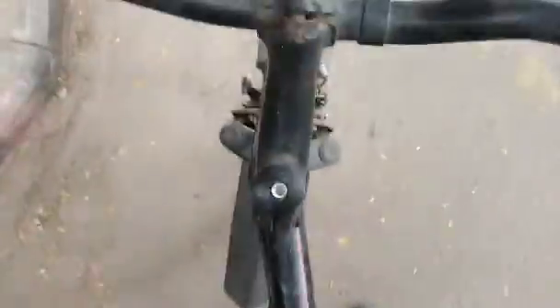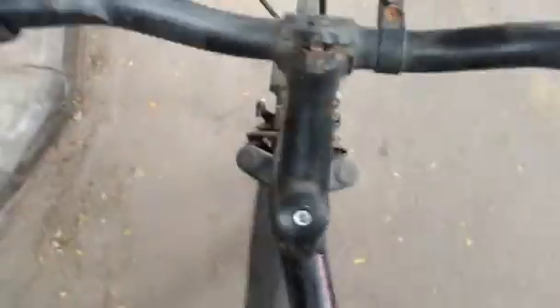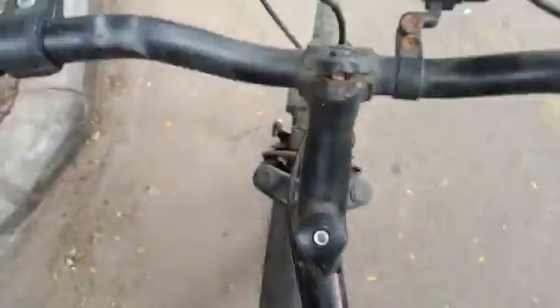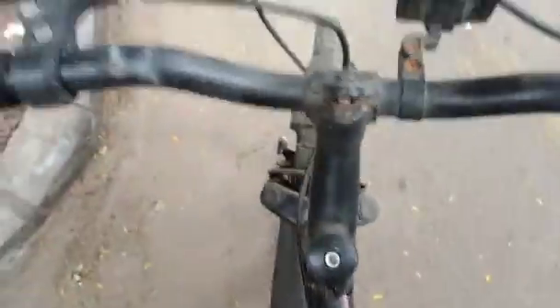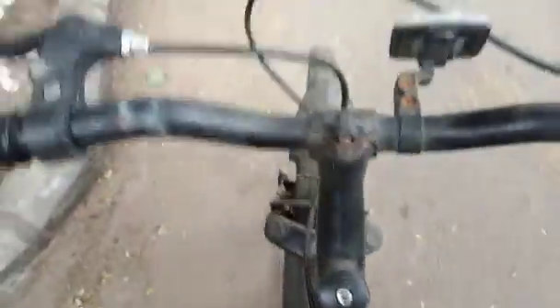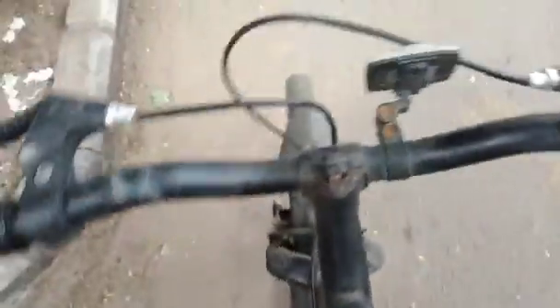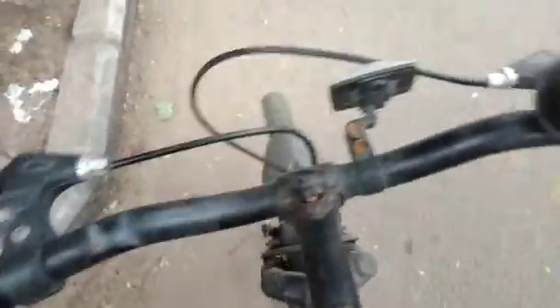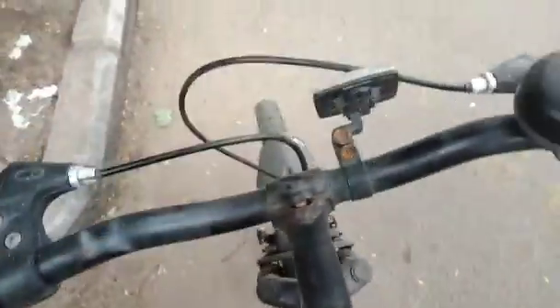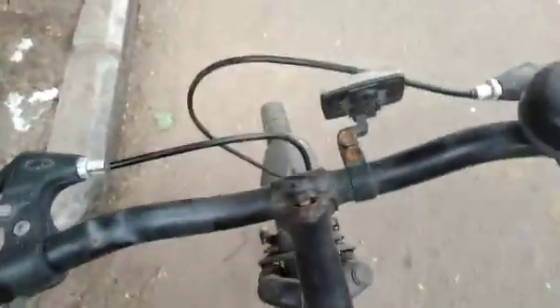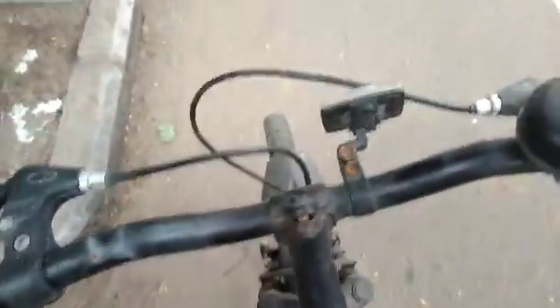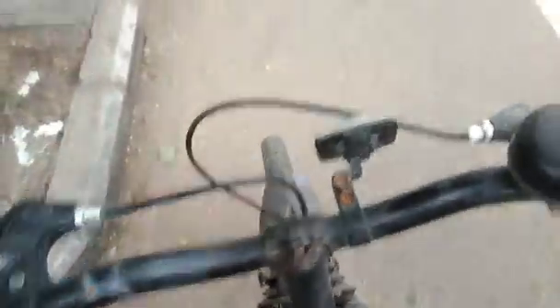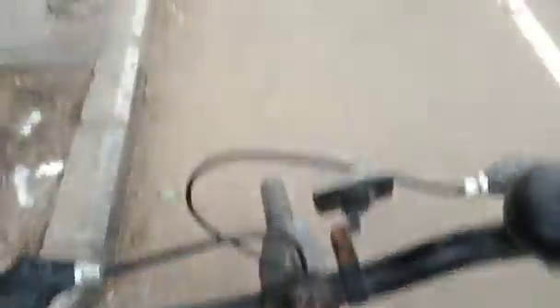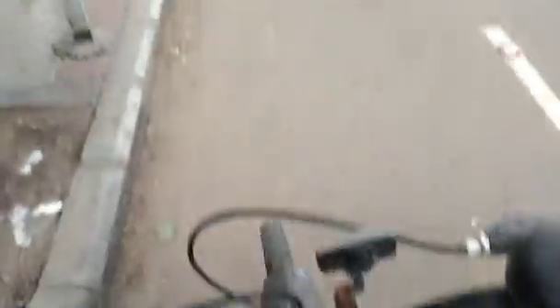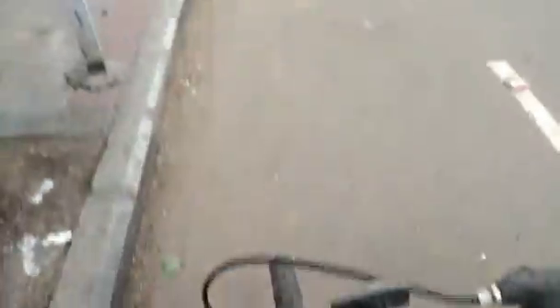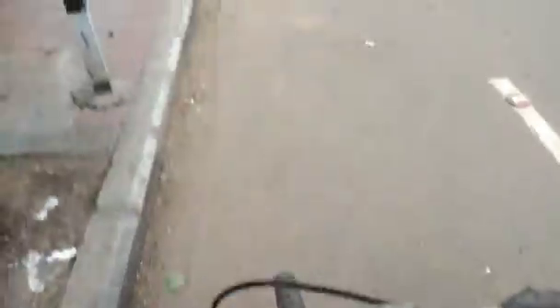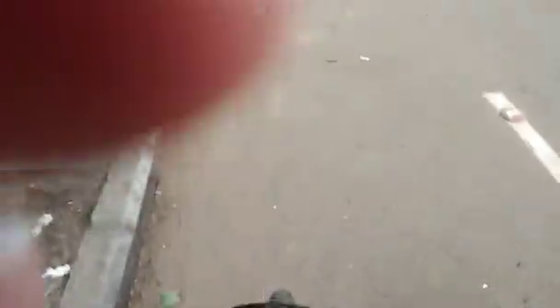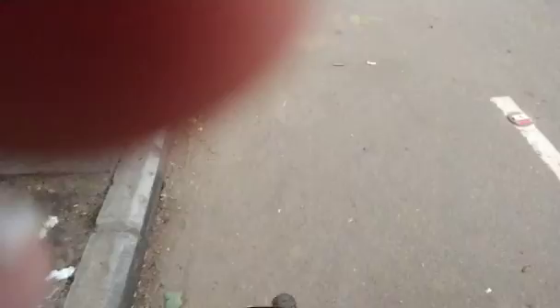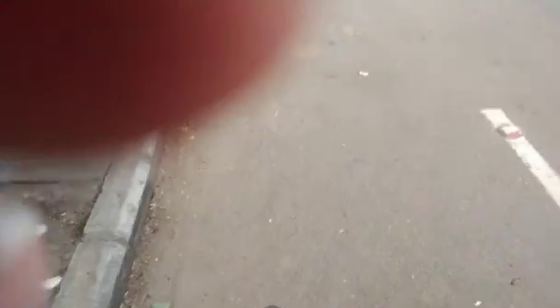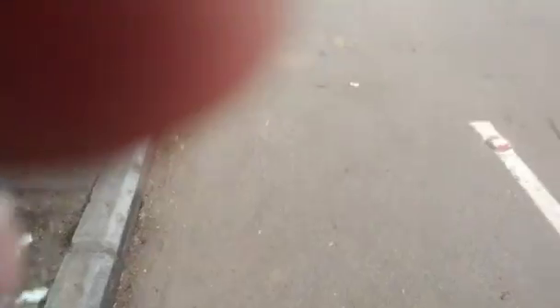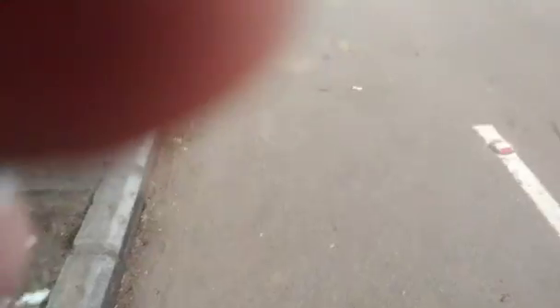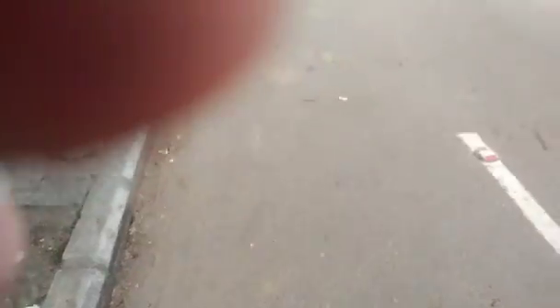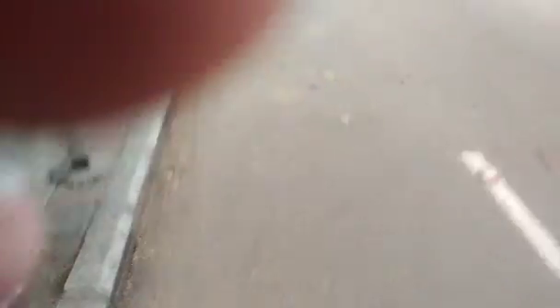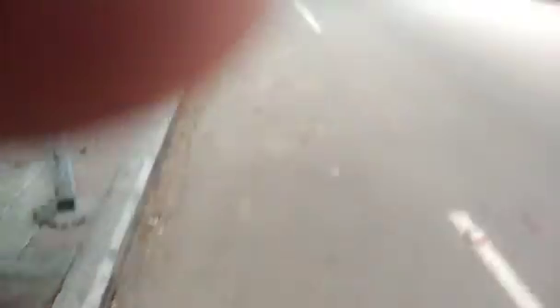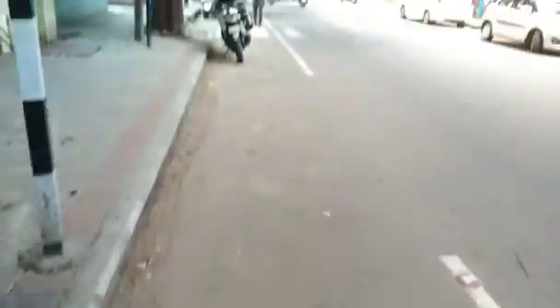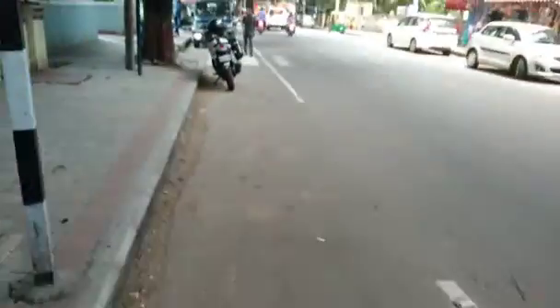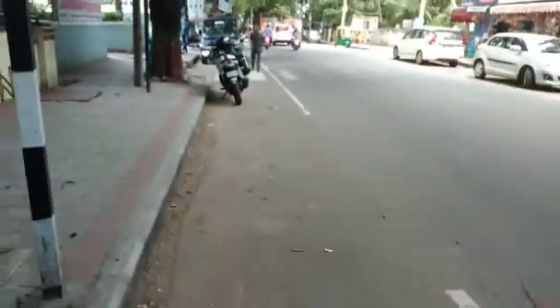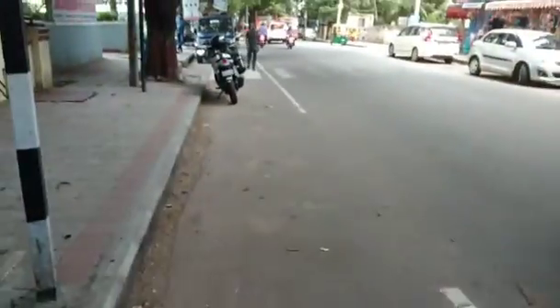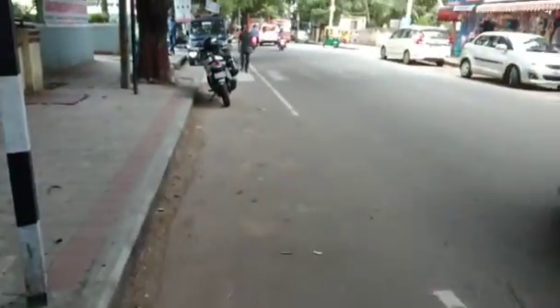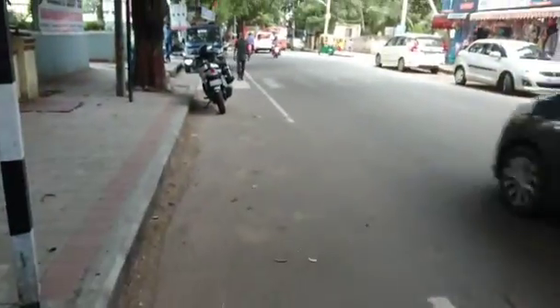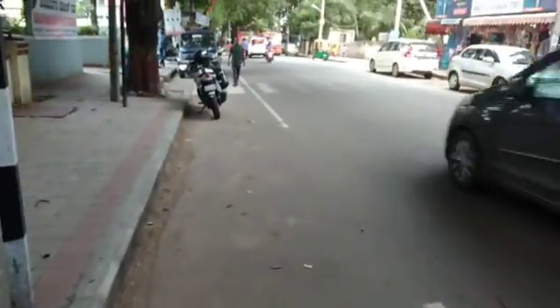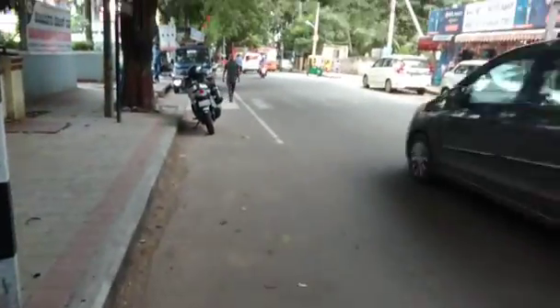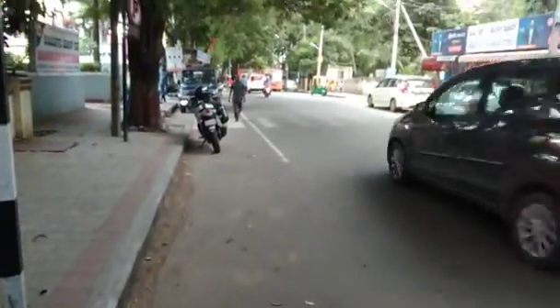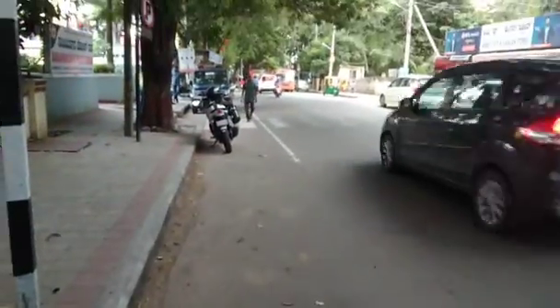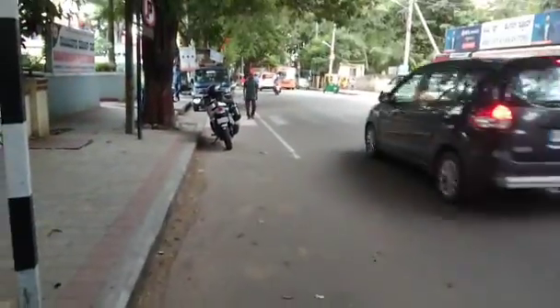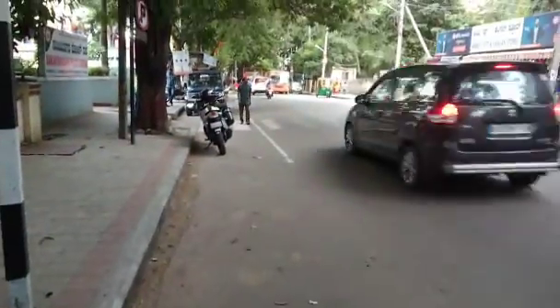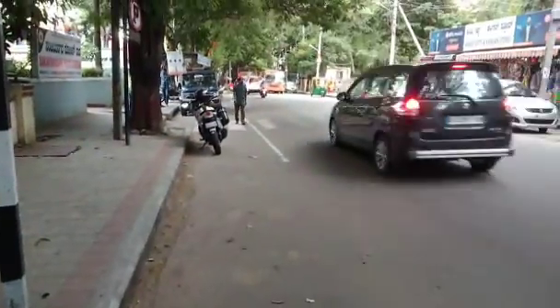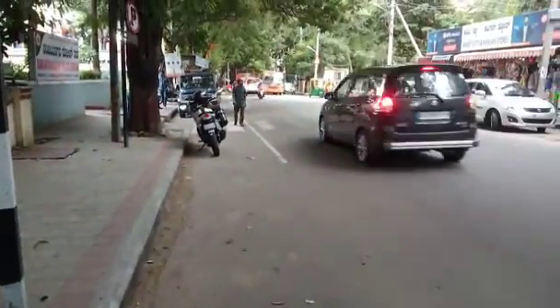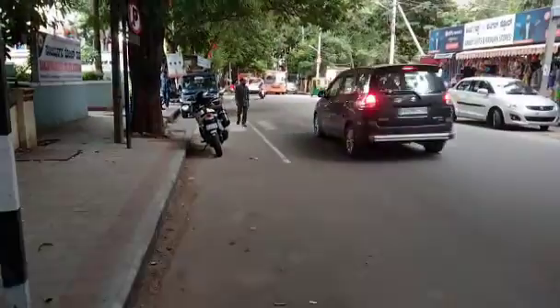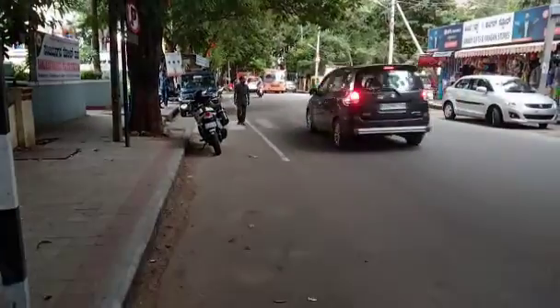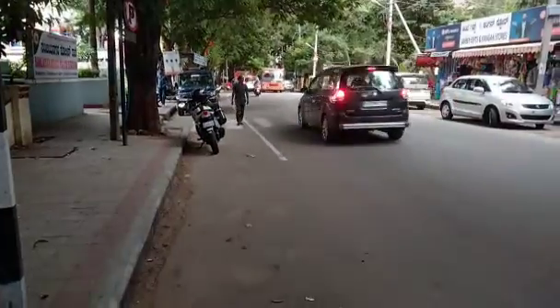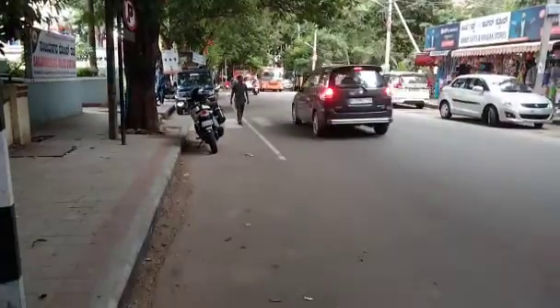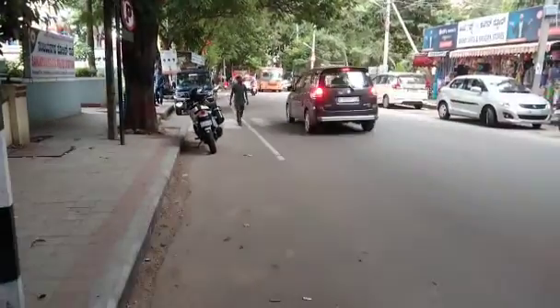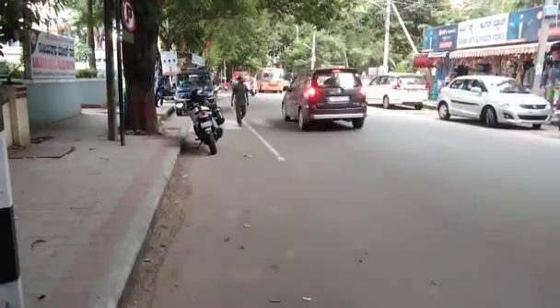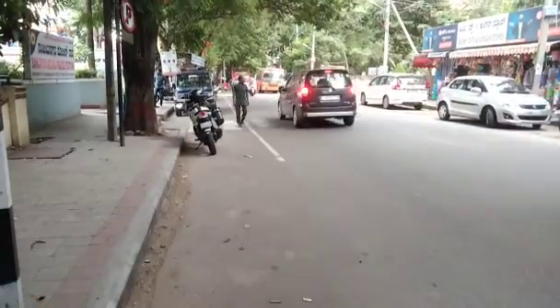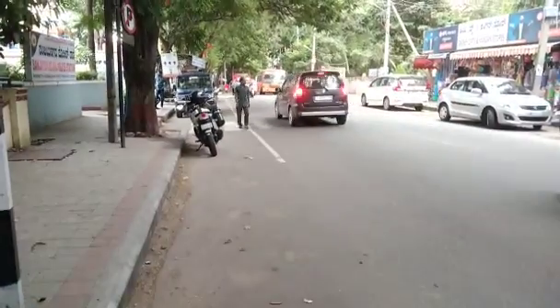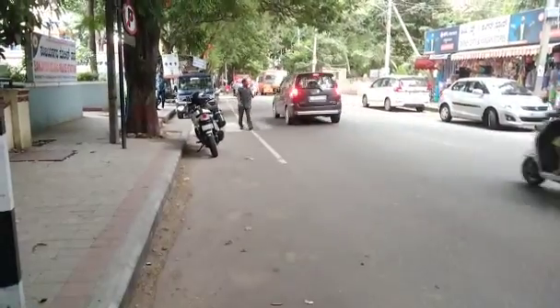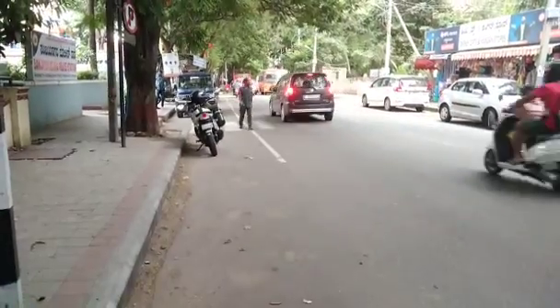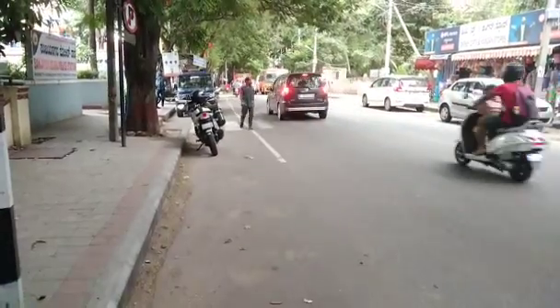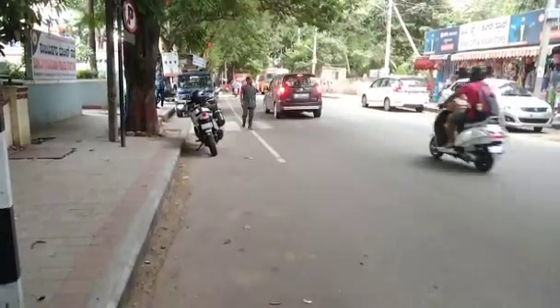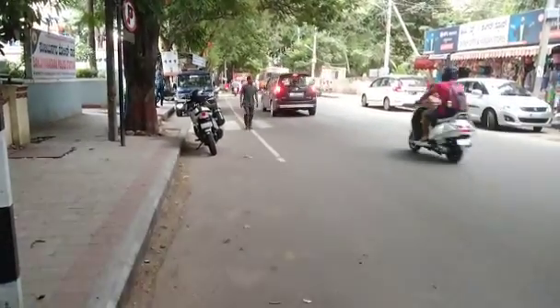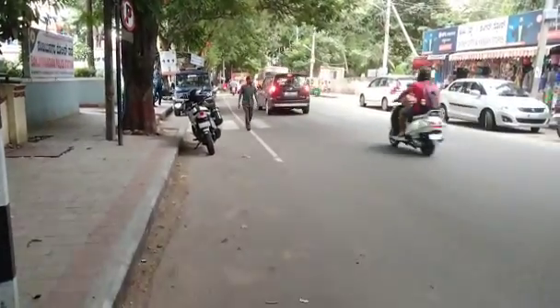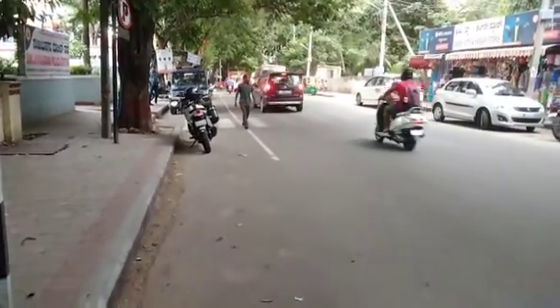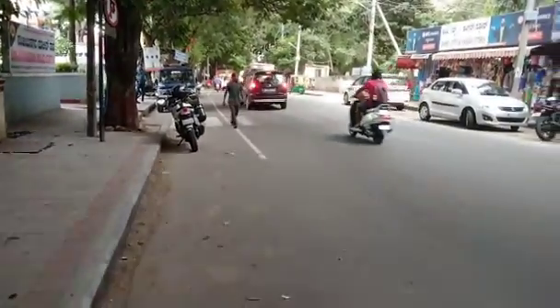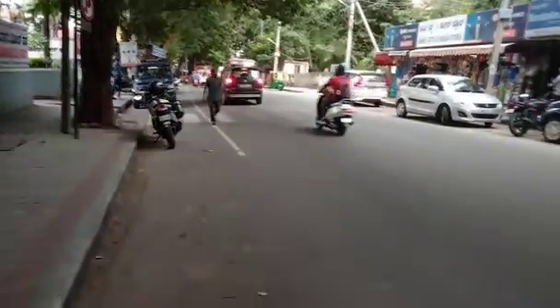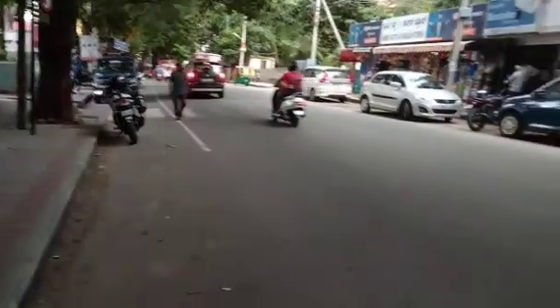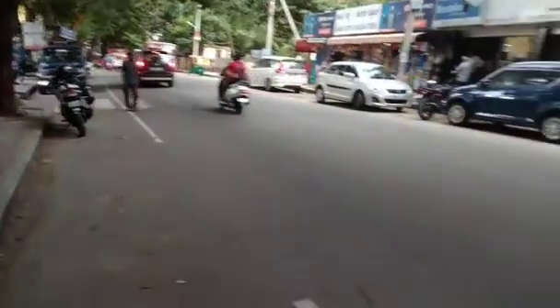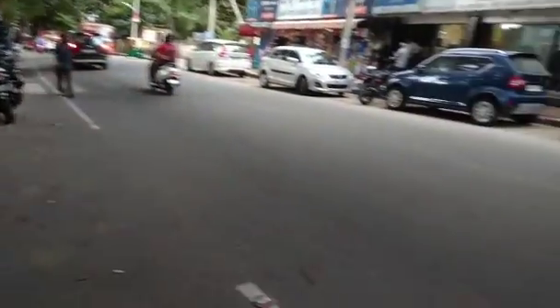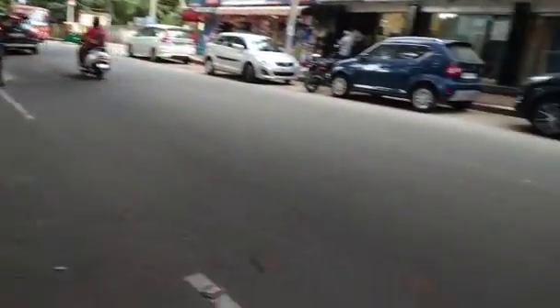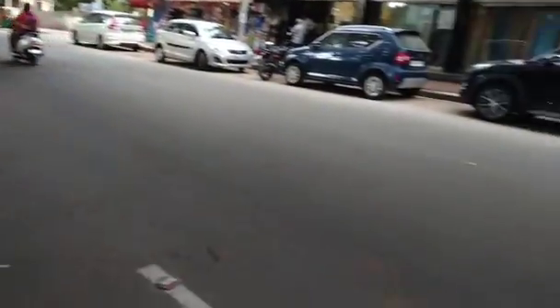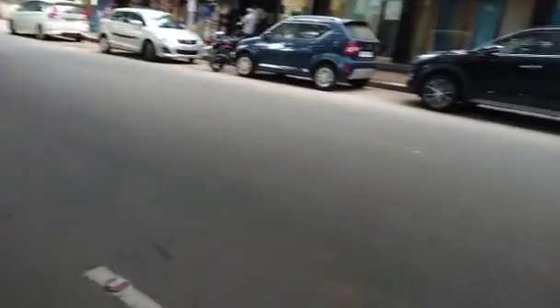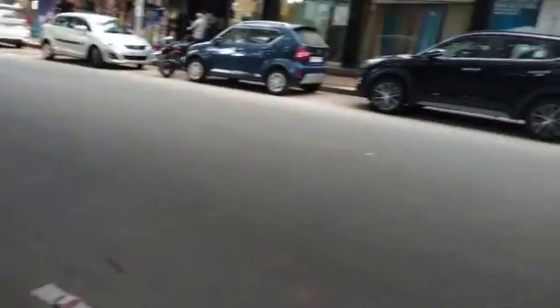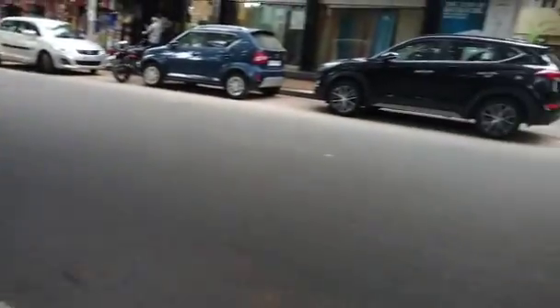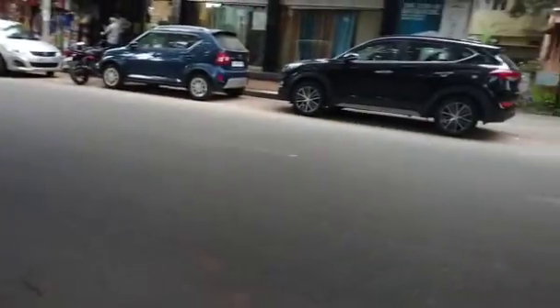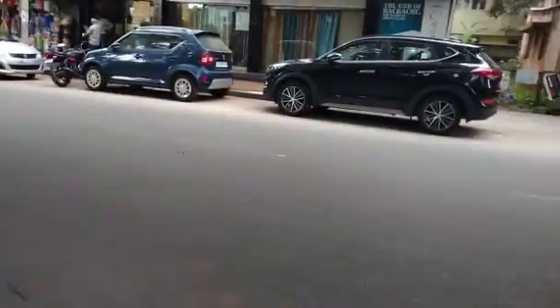The cycle is fully repaired and we are out on the road, so now we are going for a small ride.